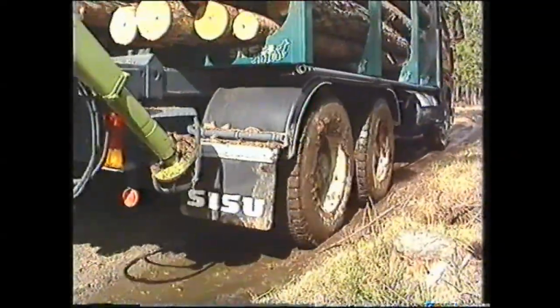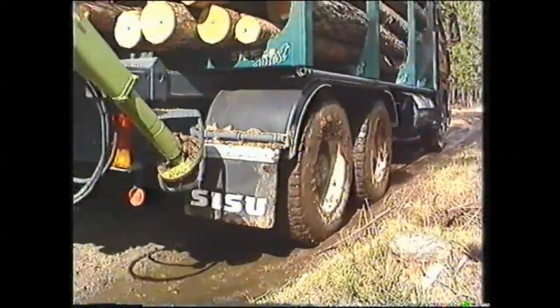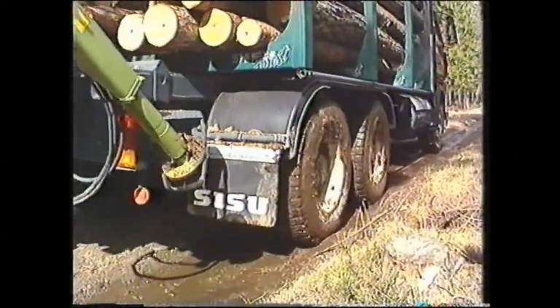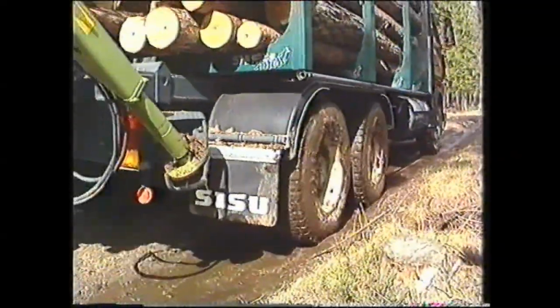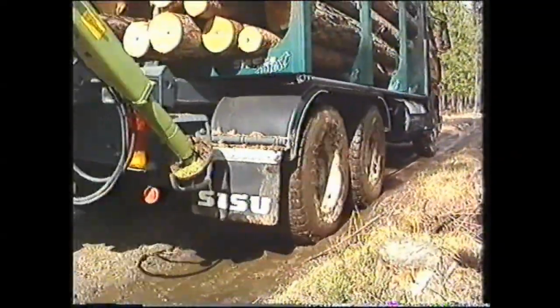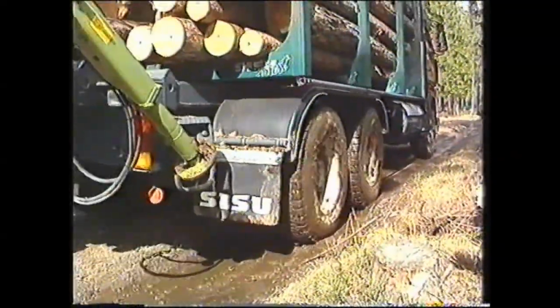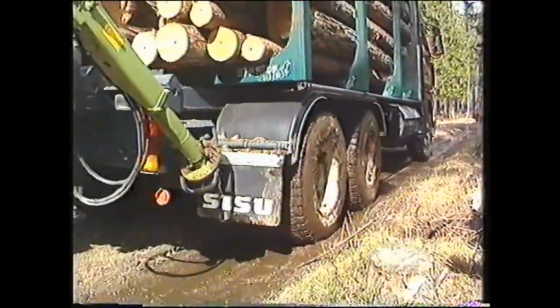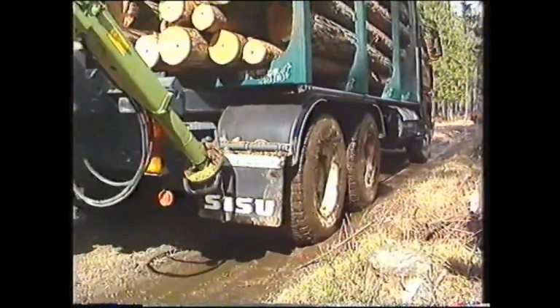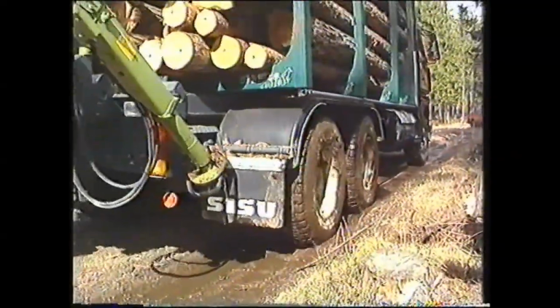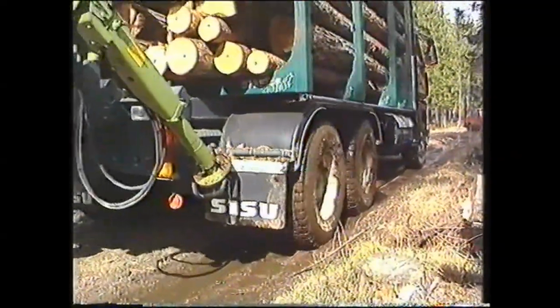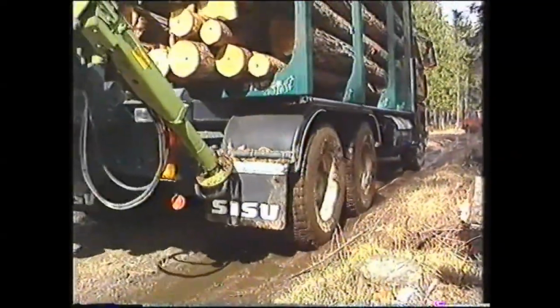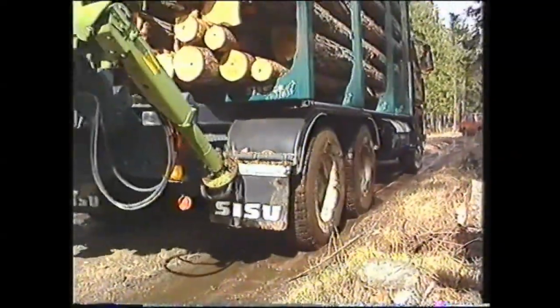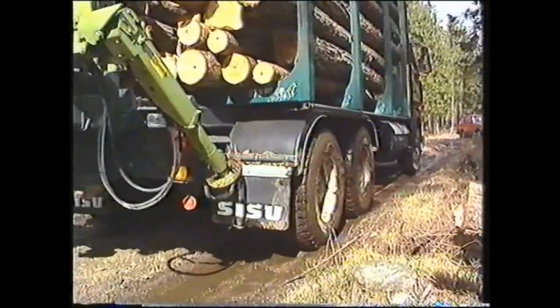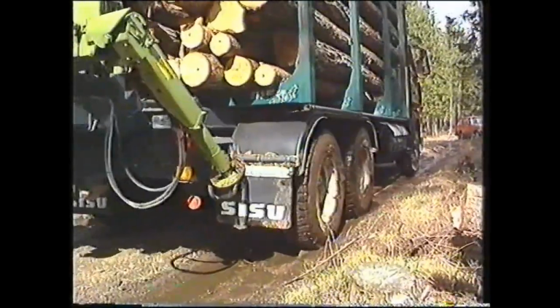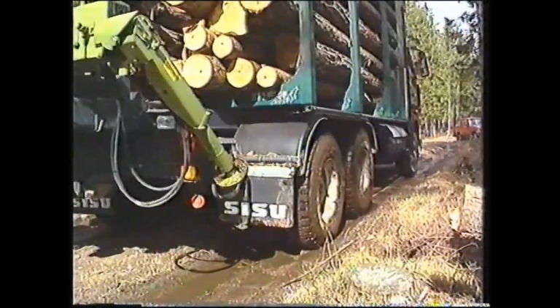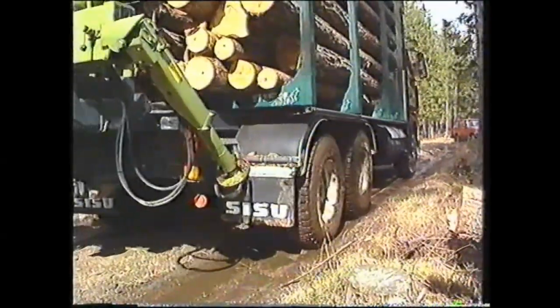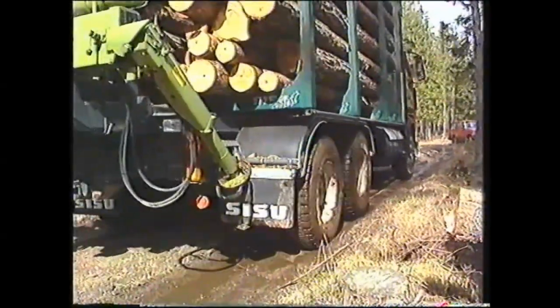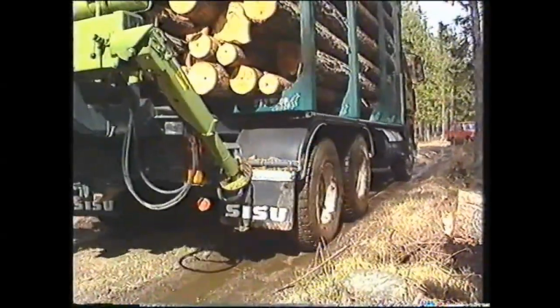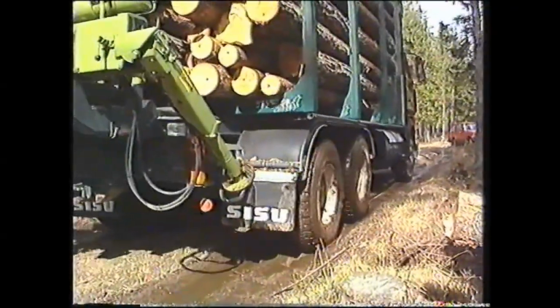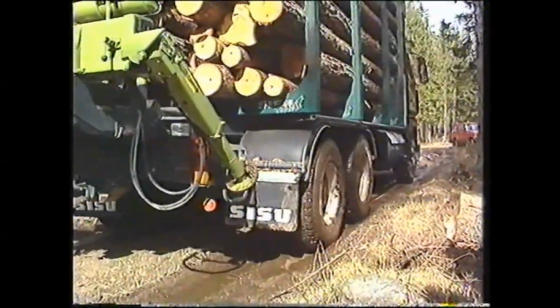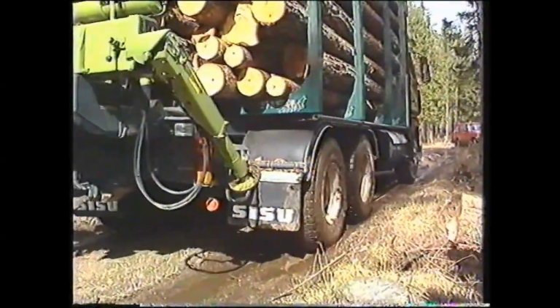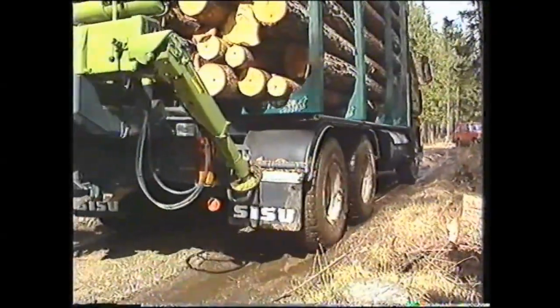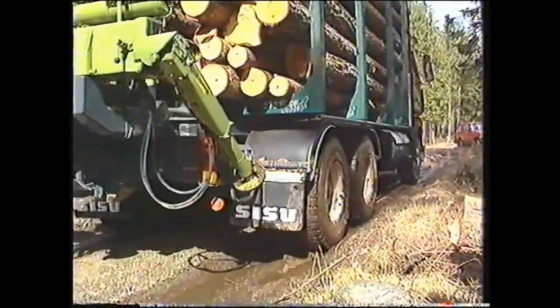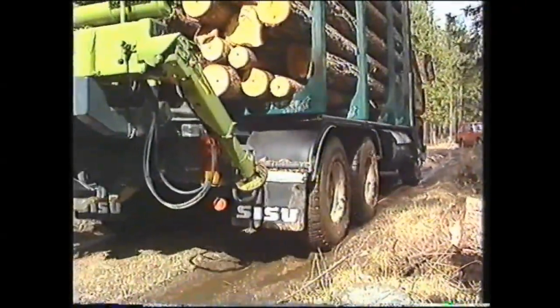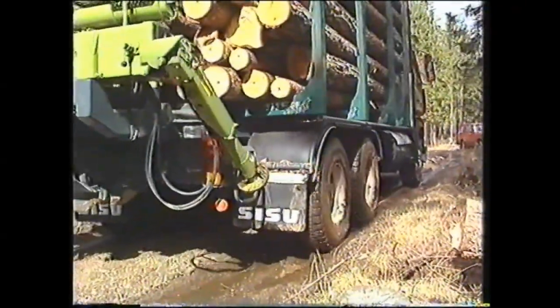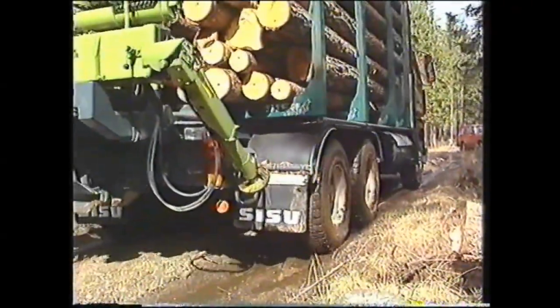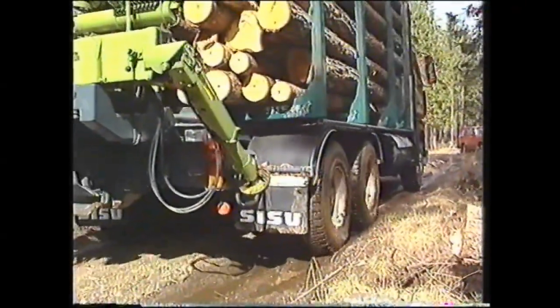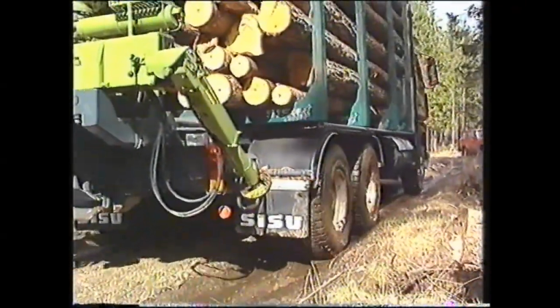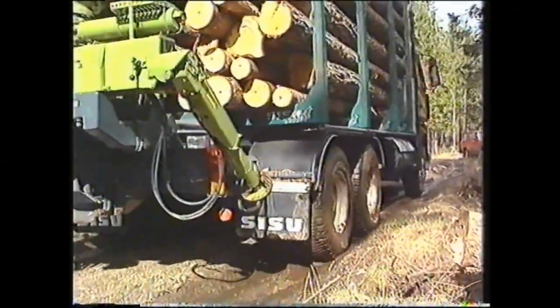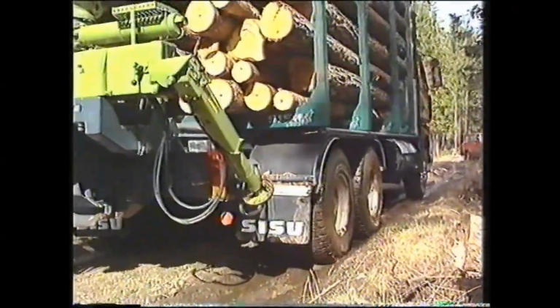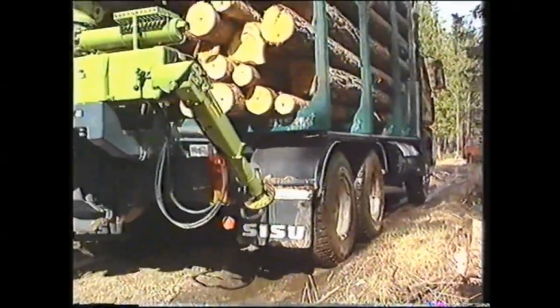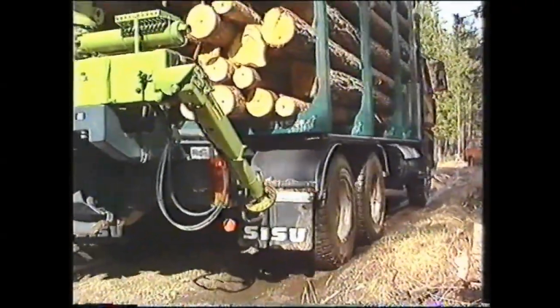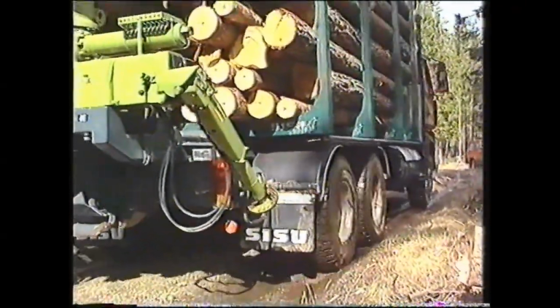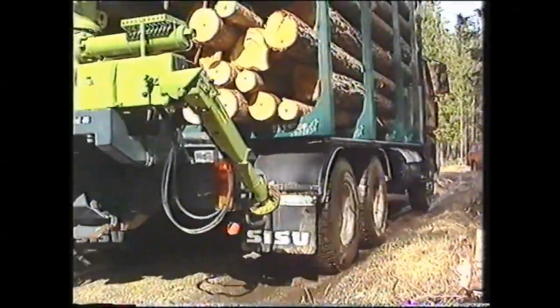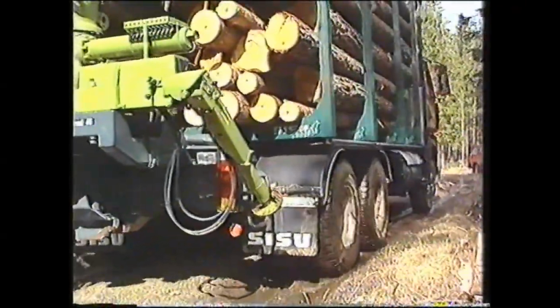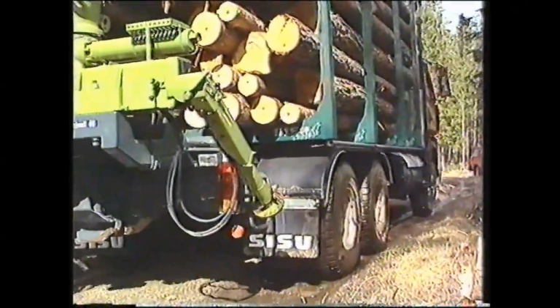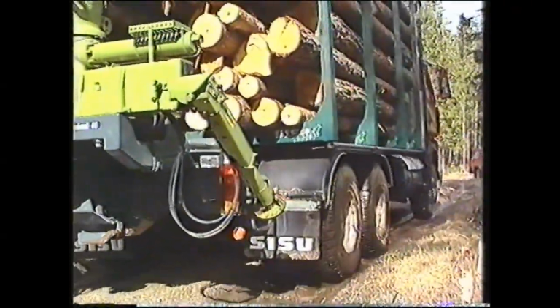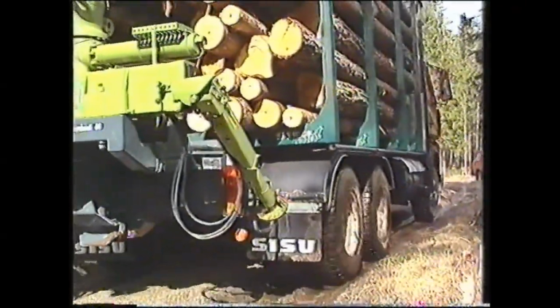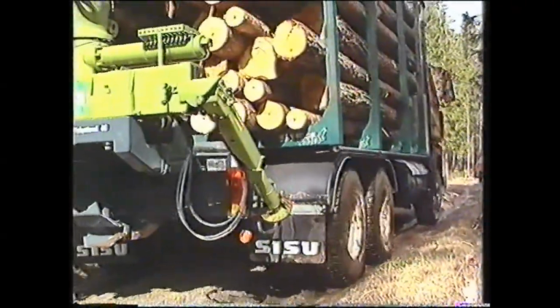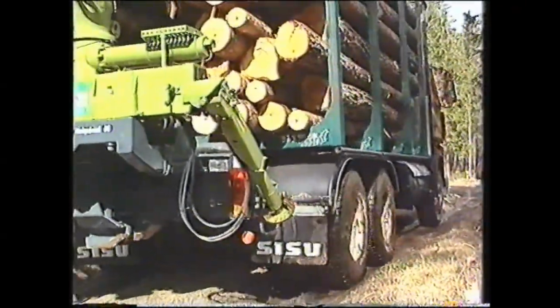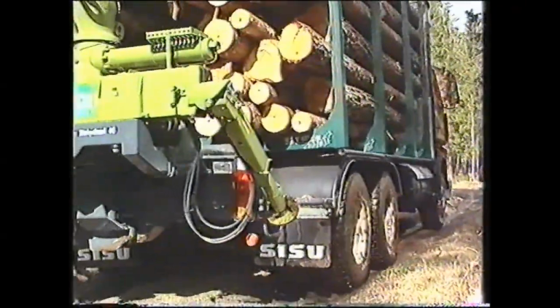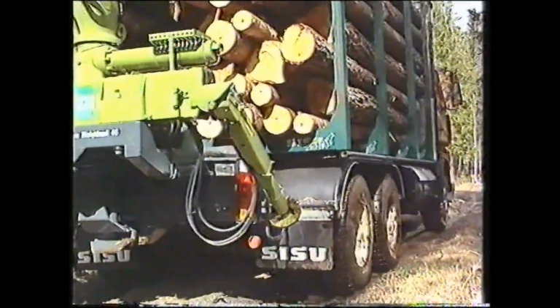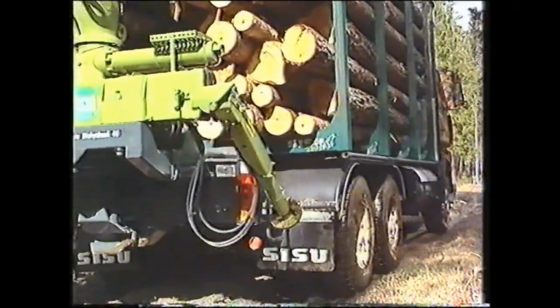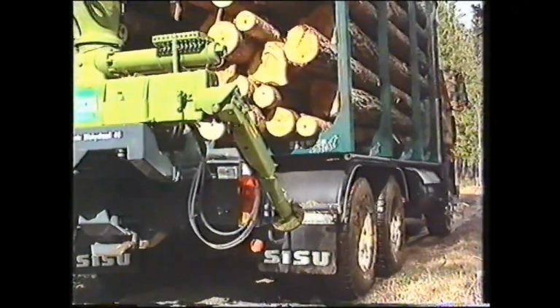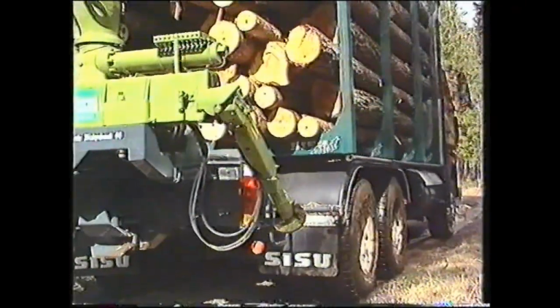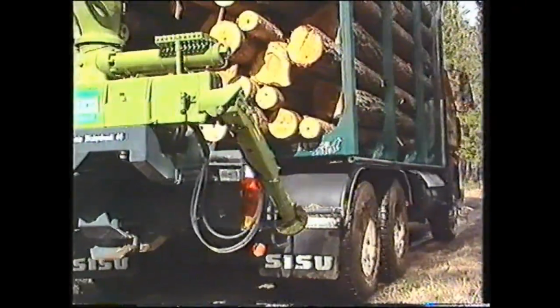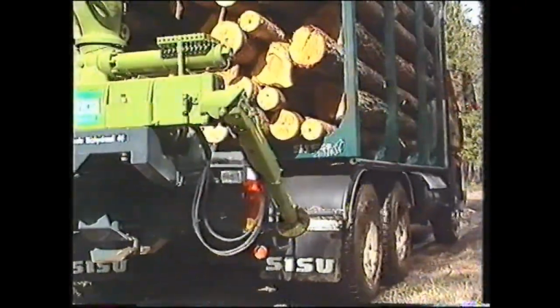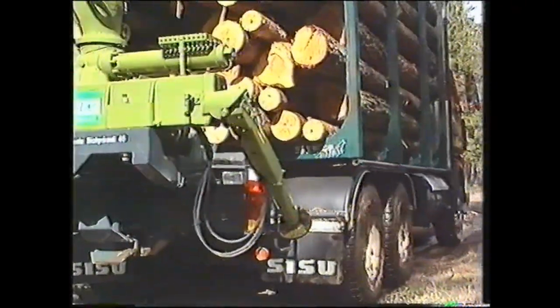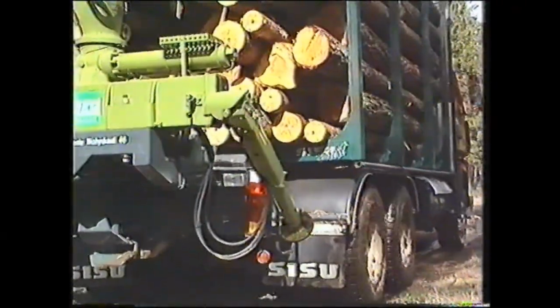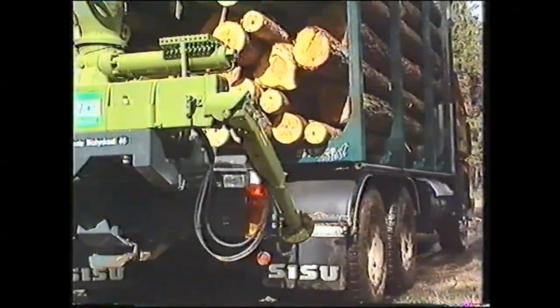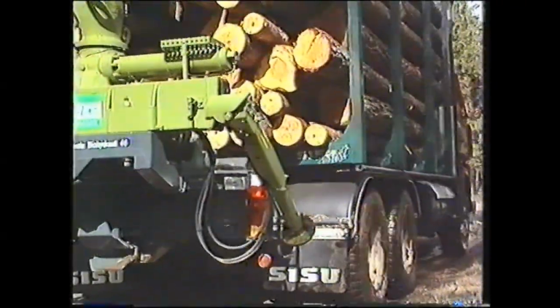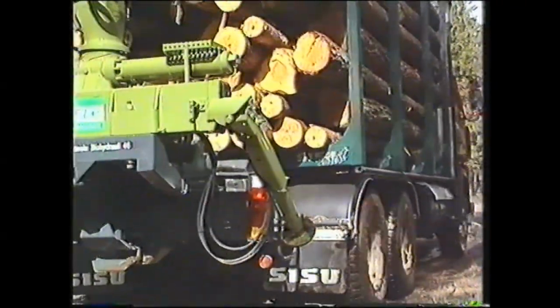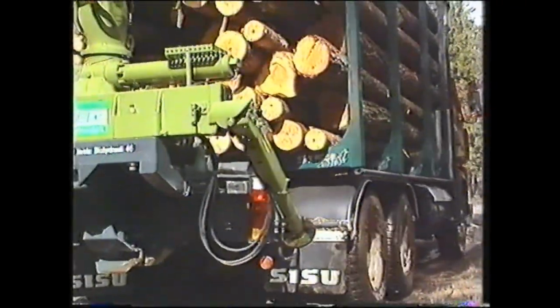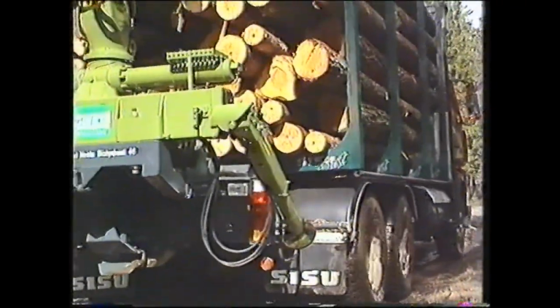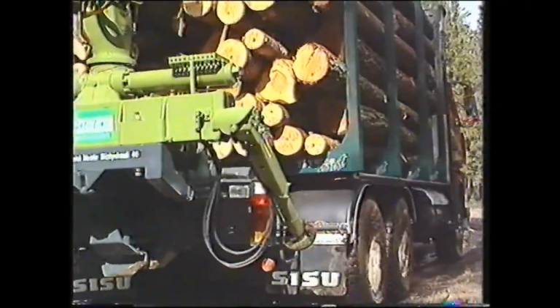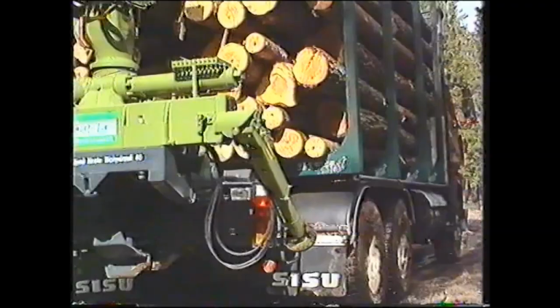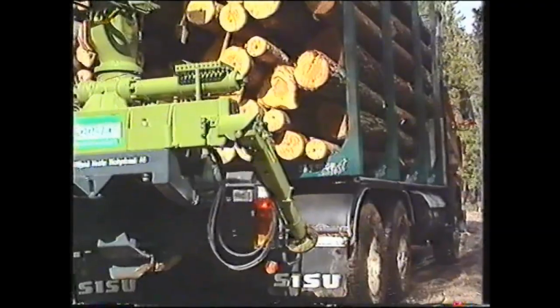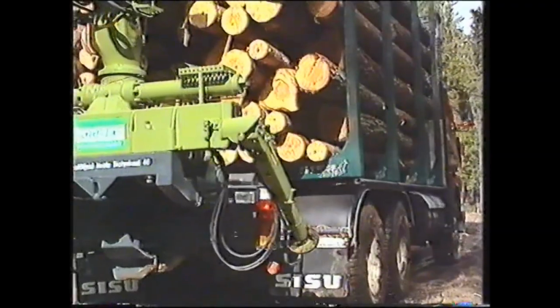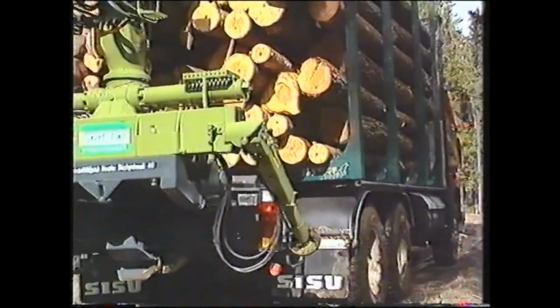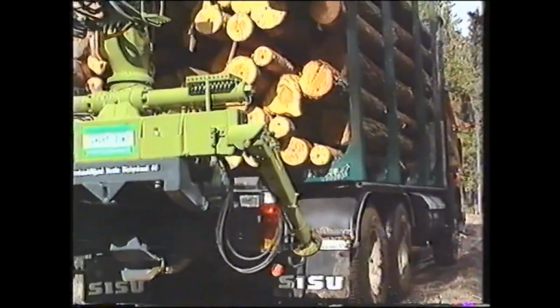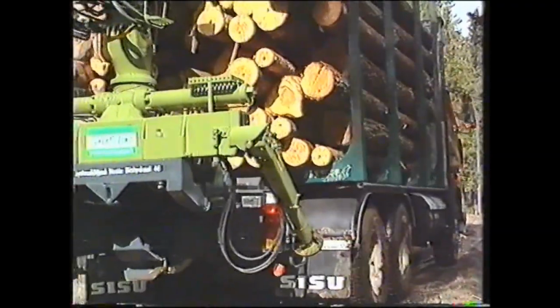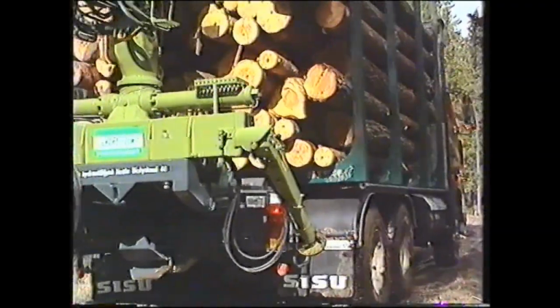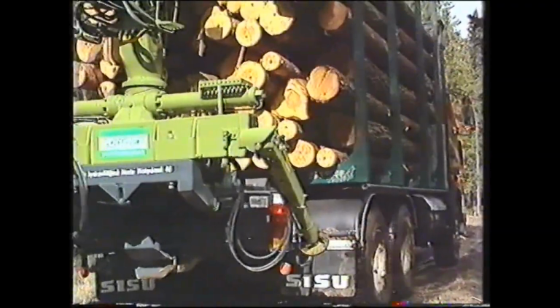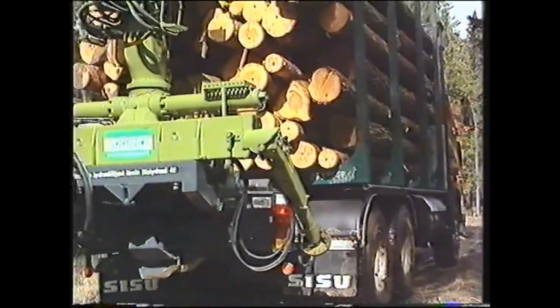Tämä puolestaan merkitsee sitä, että nosturi ei enää voi jäädä metsään, koska ei ennalta tiedetä, mistä seuraava kuorma tullaan hakemaan.